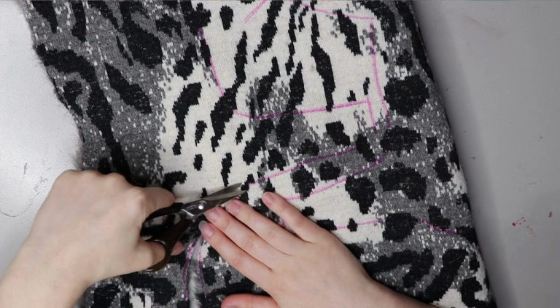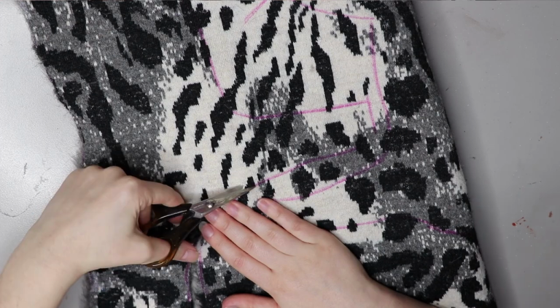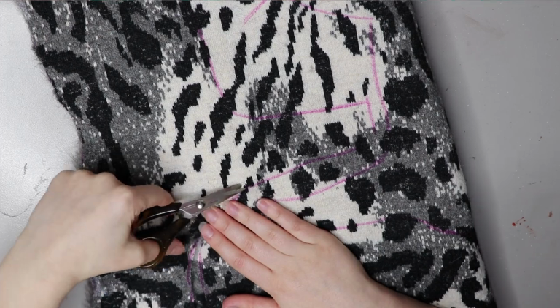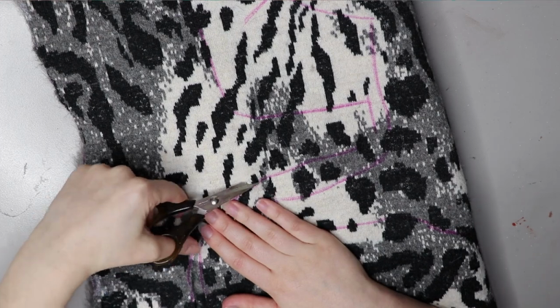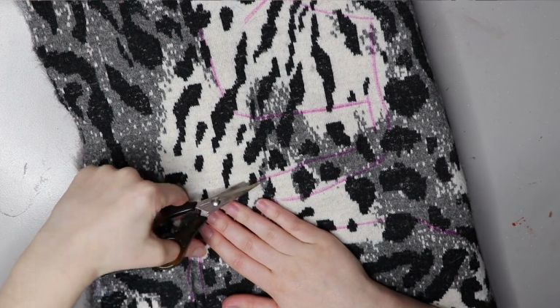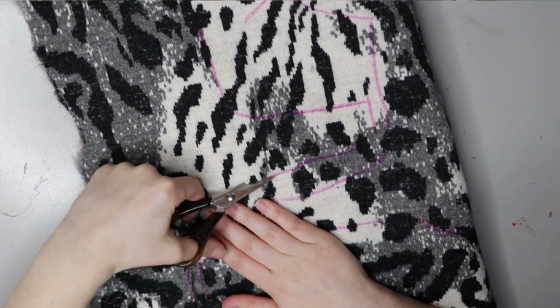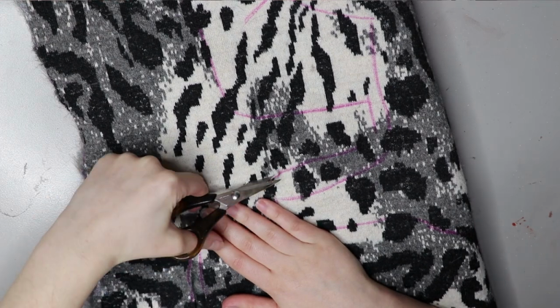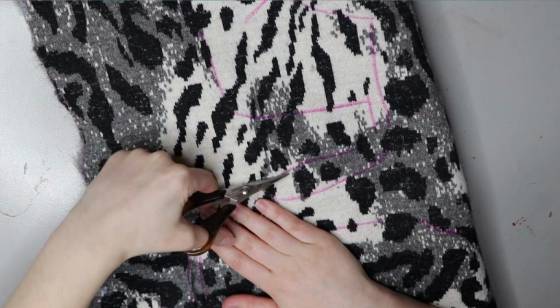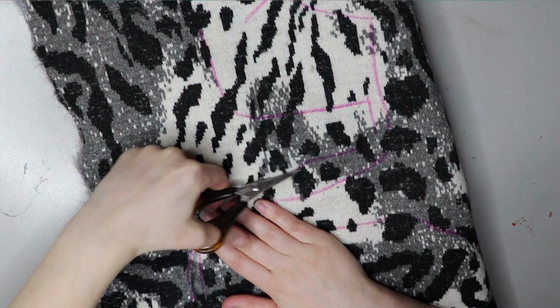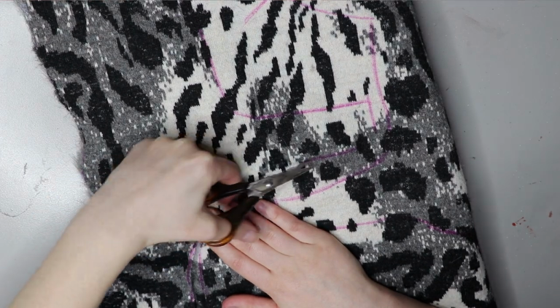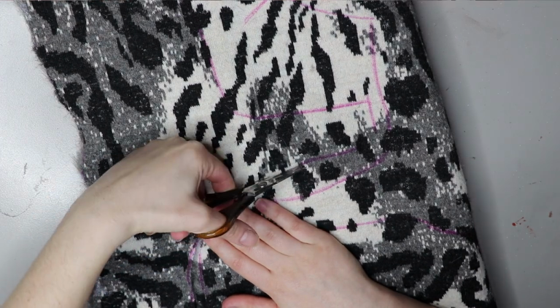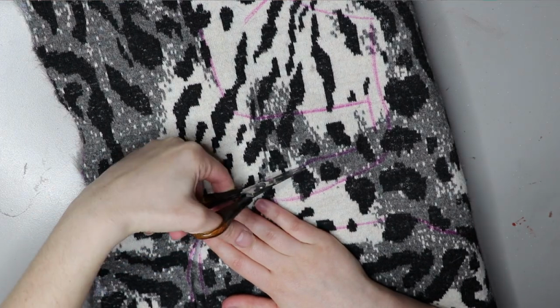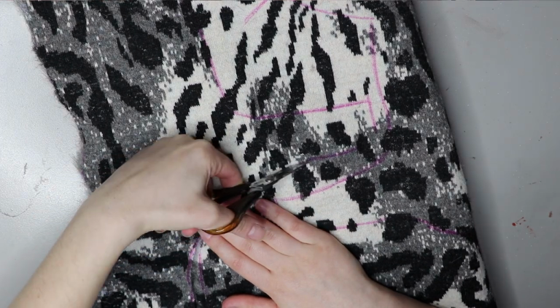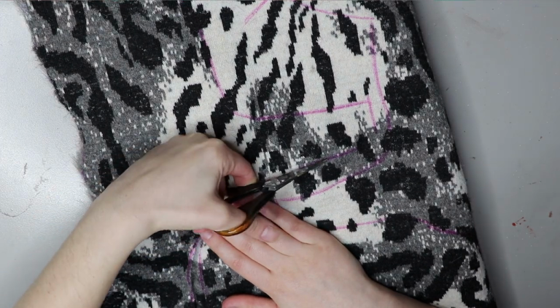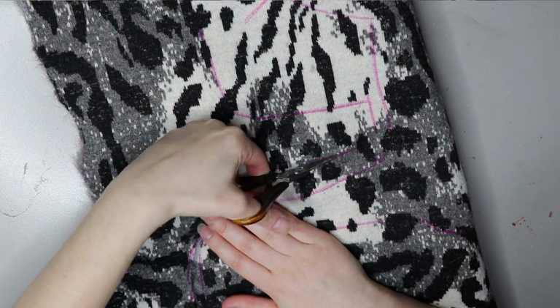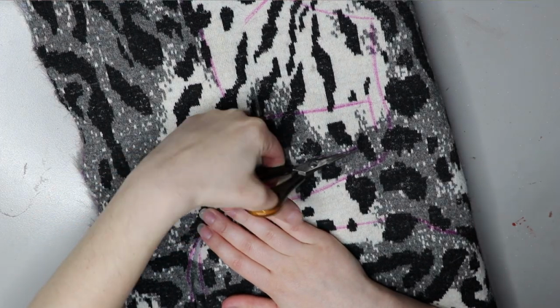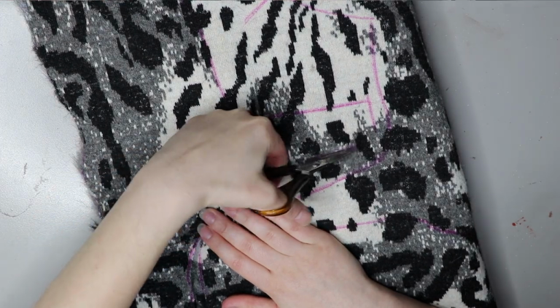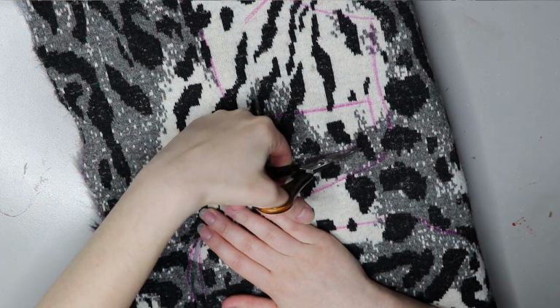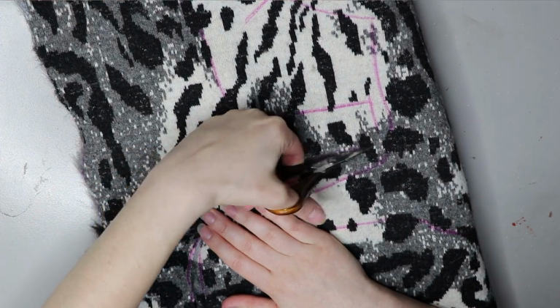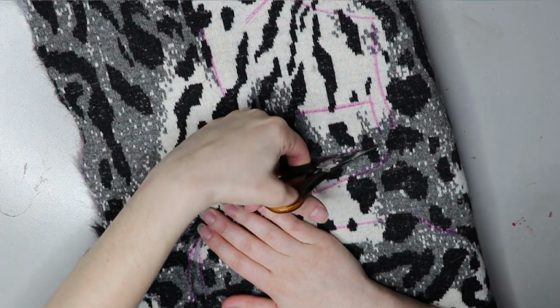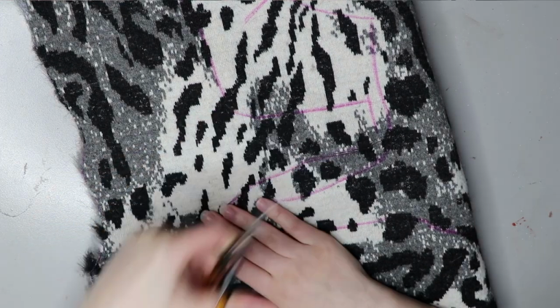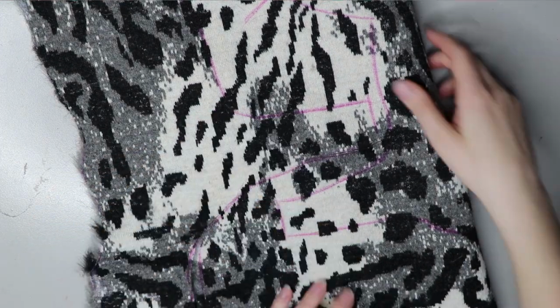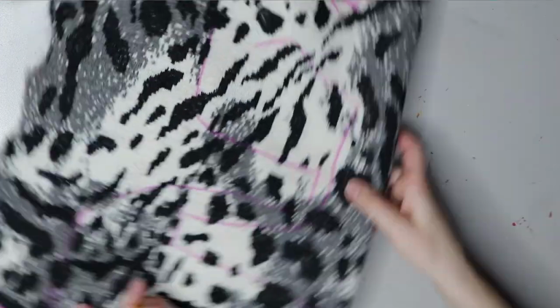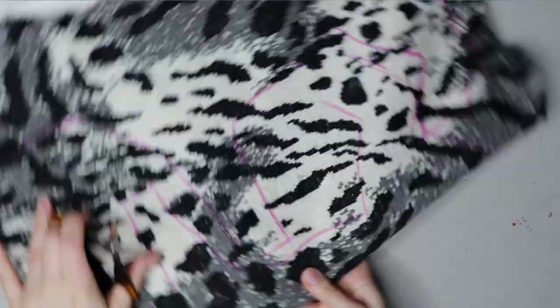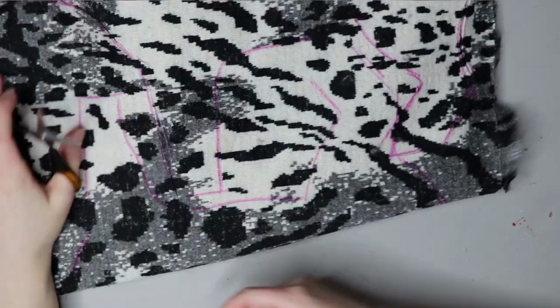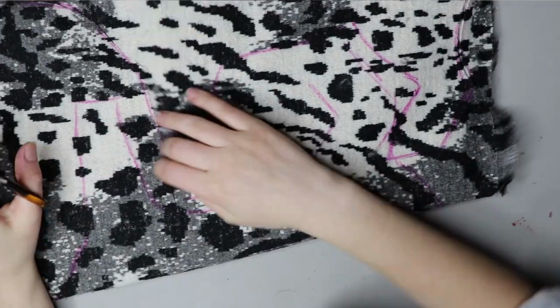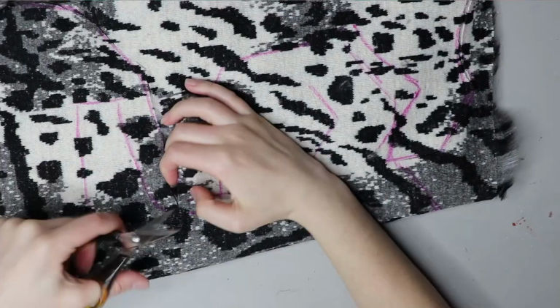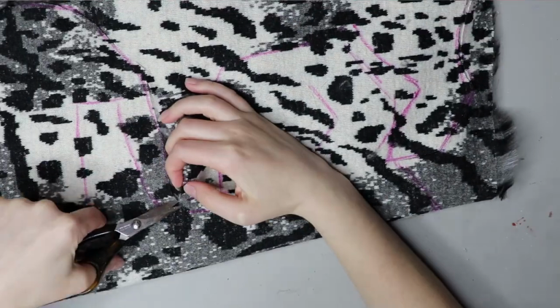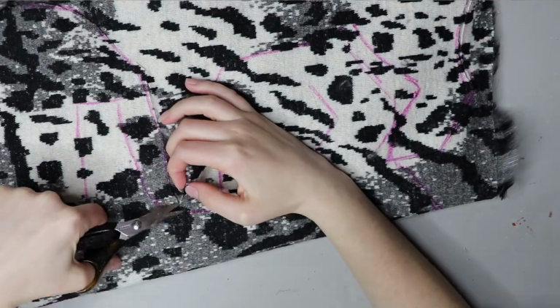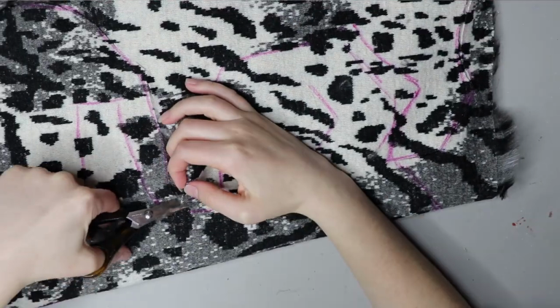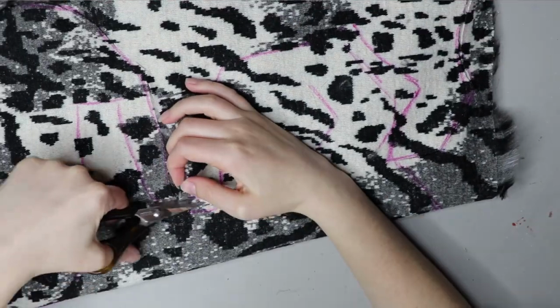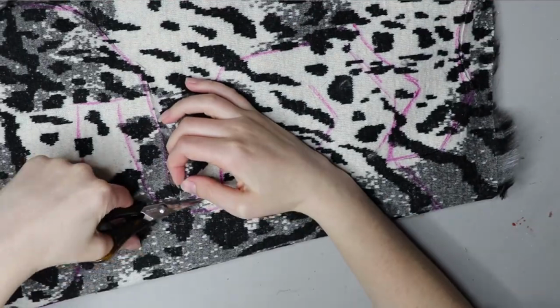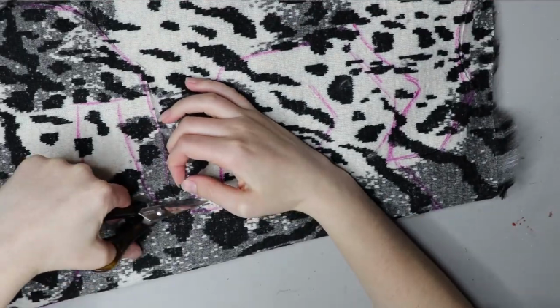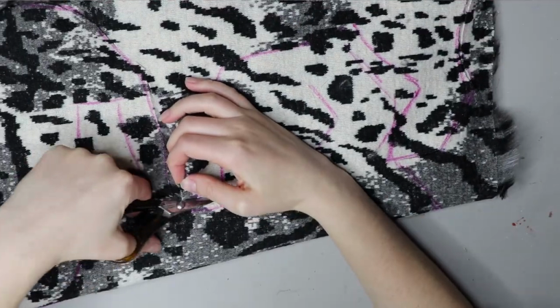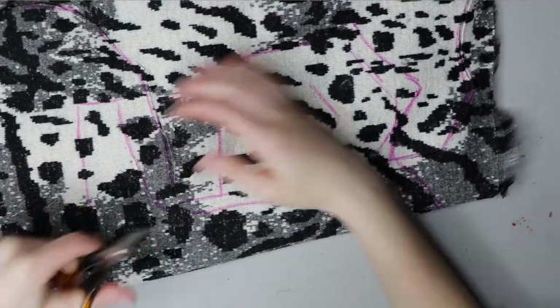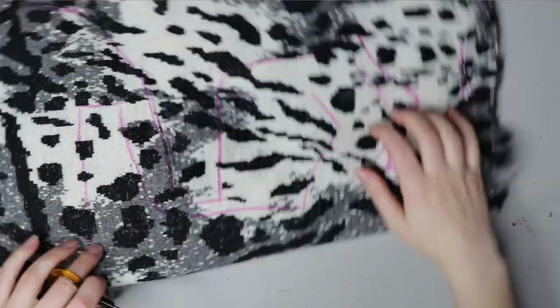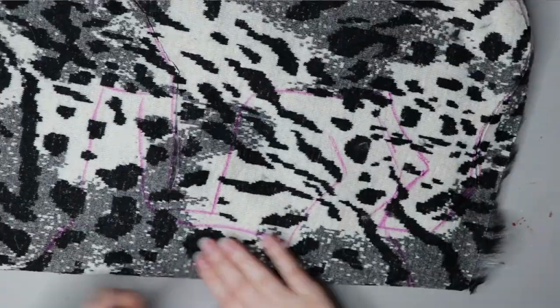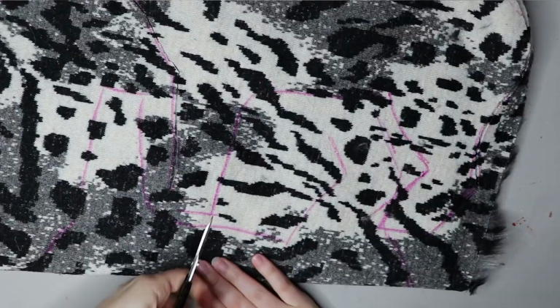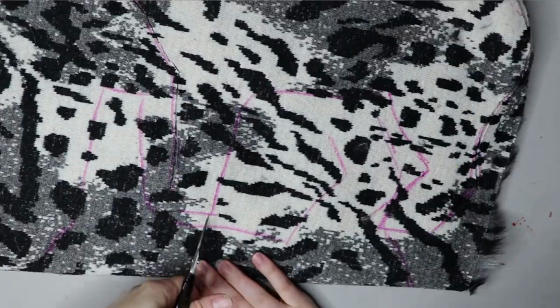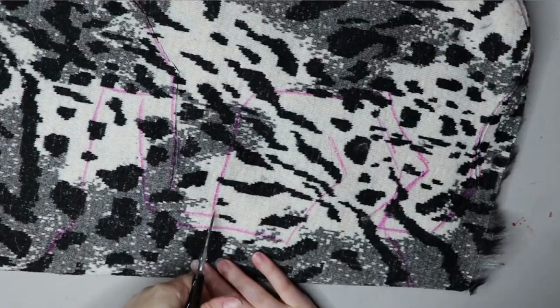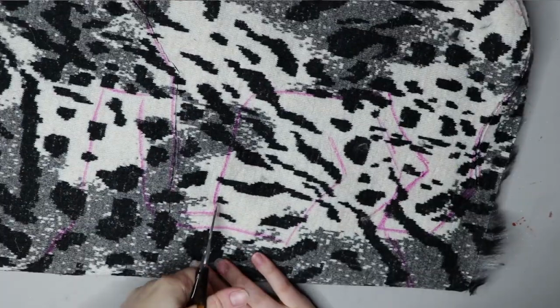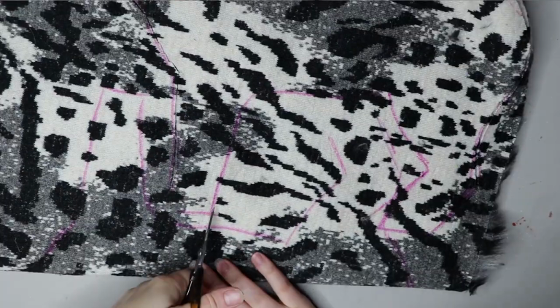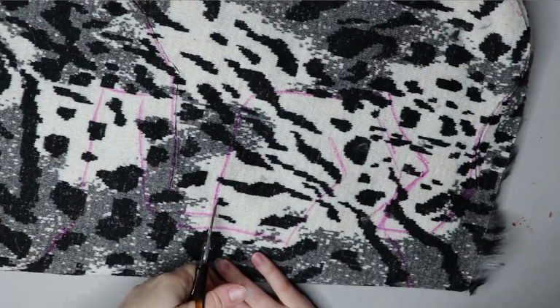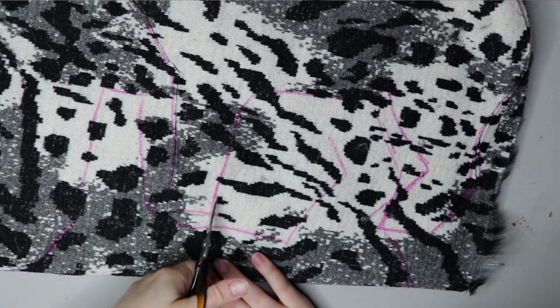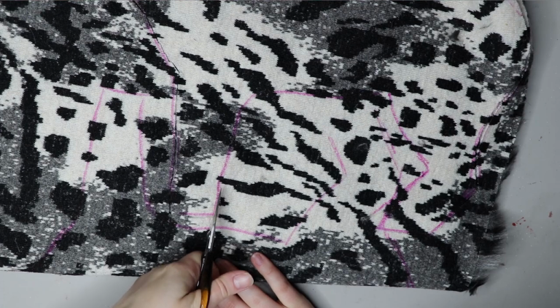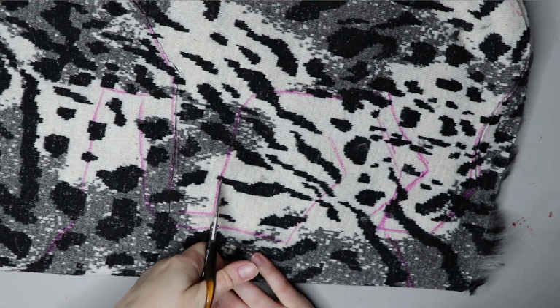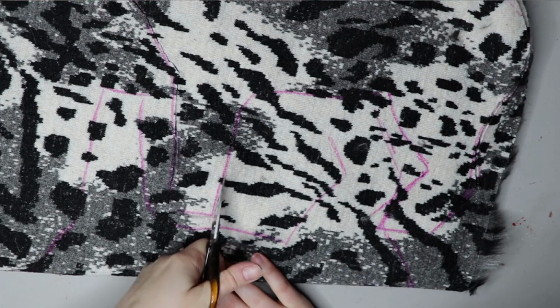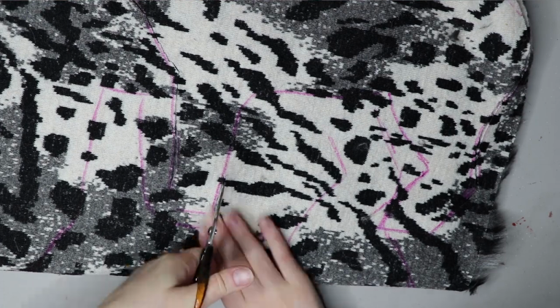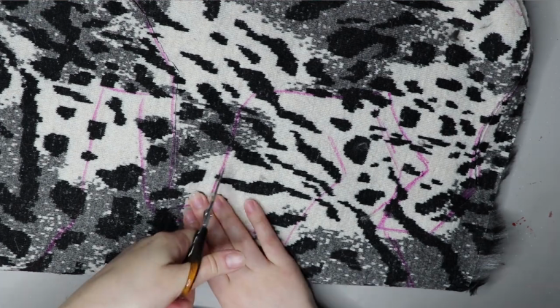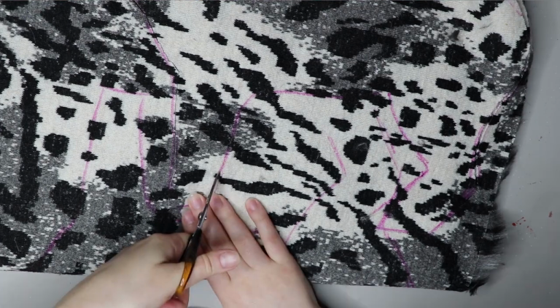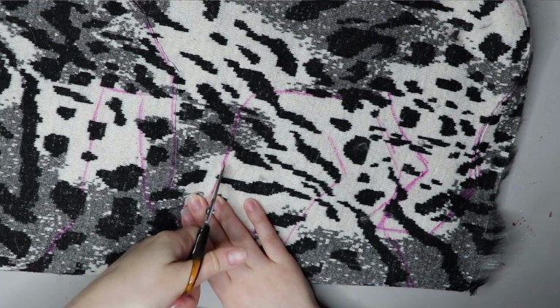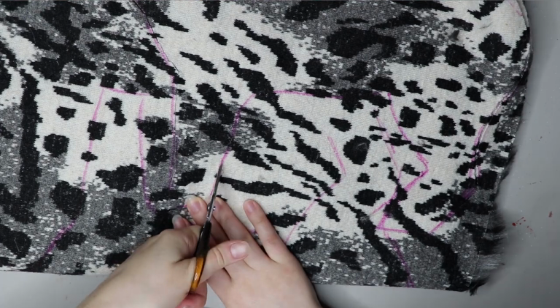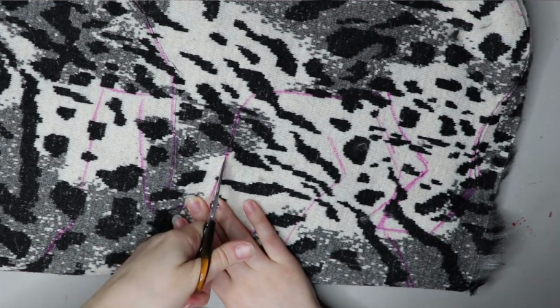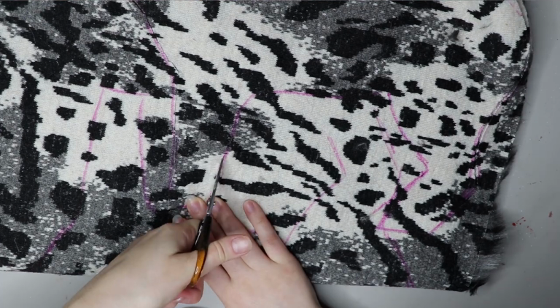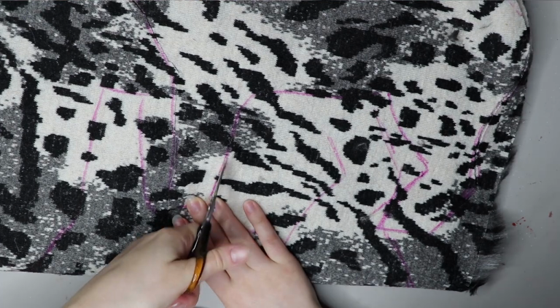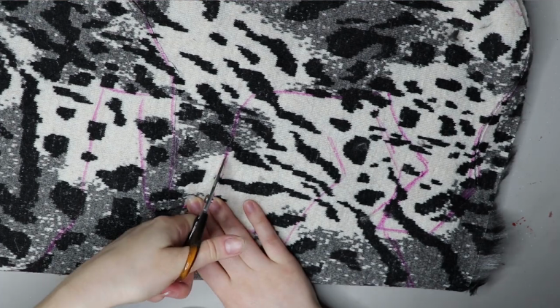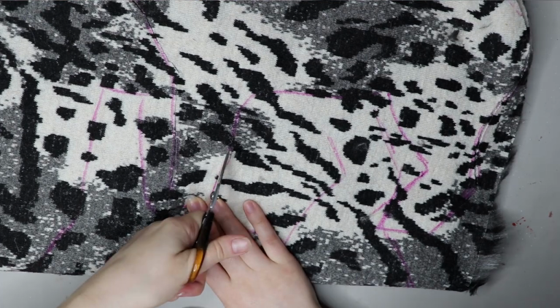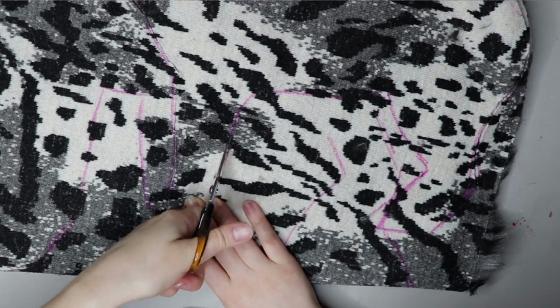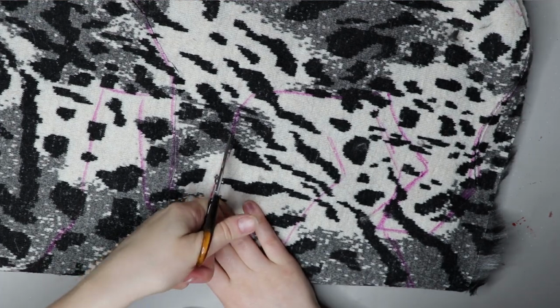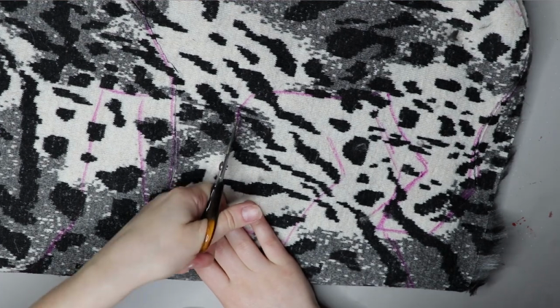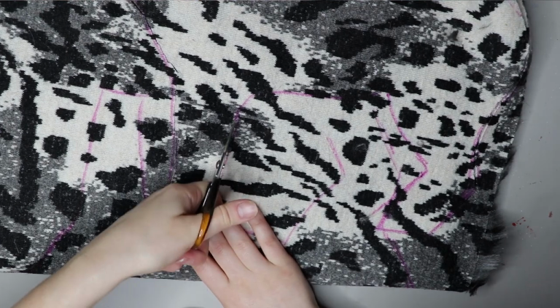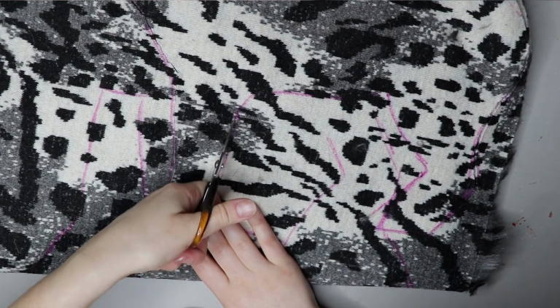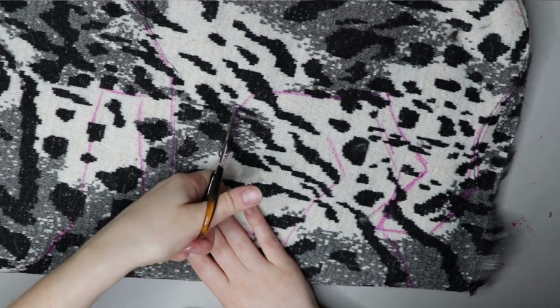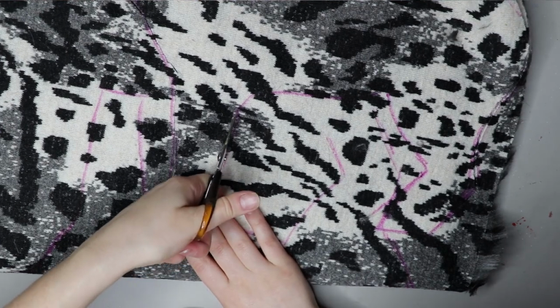In this video I'm going to show you the entirety of the cutting process — how many pieces actually go into the doll itself.